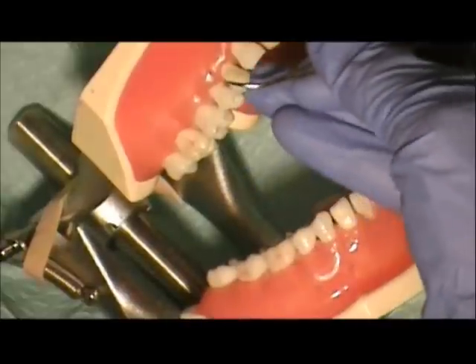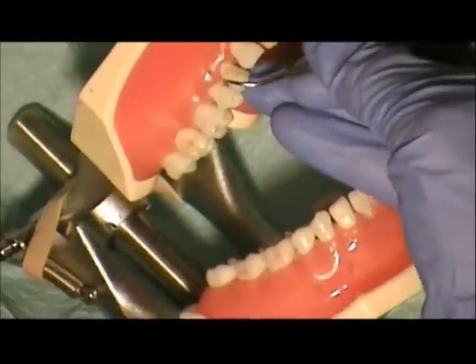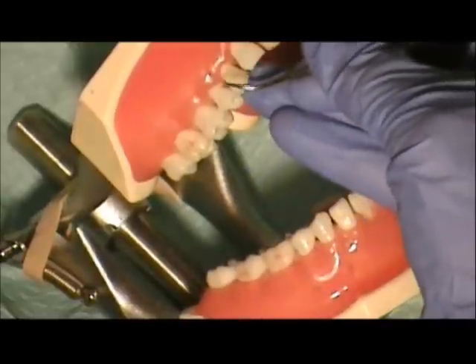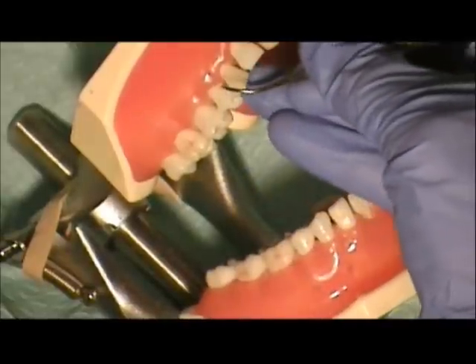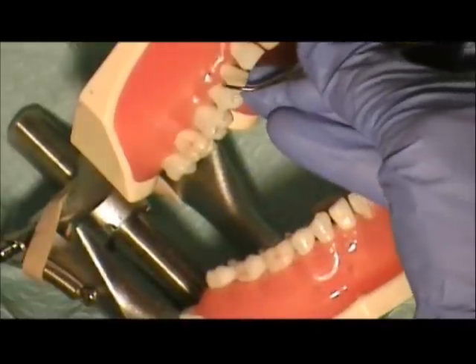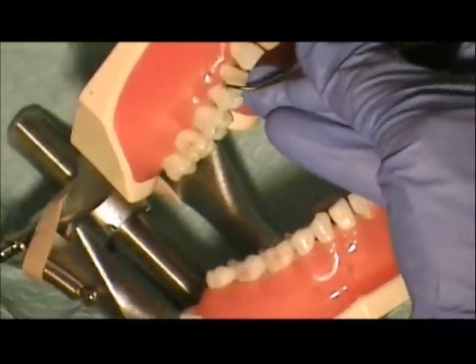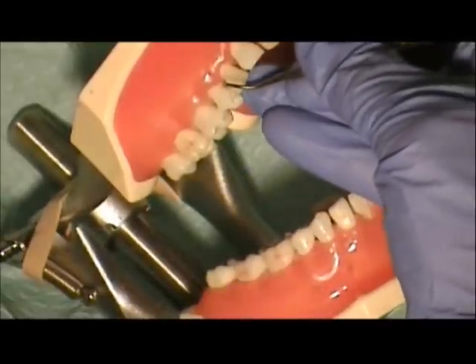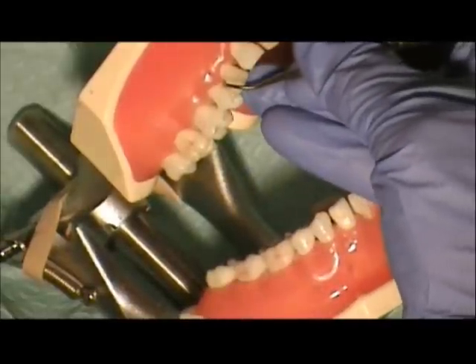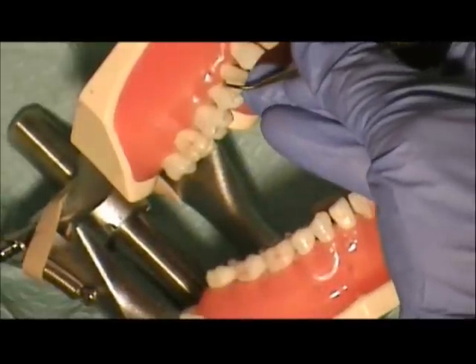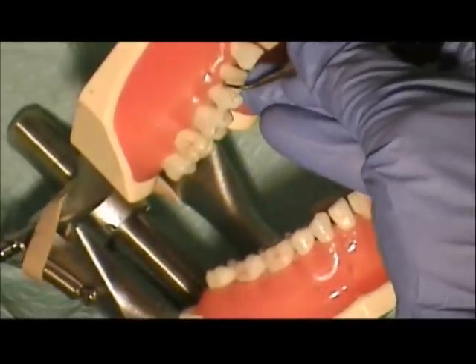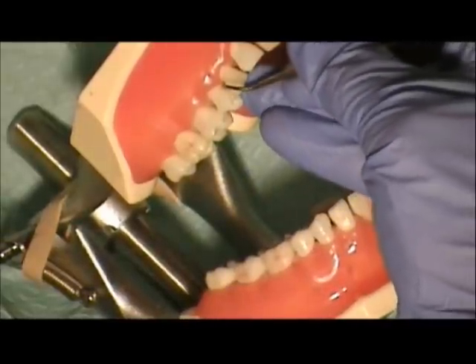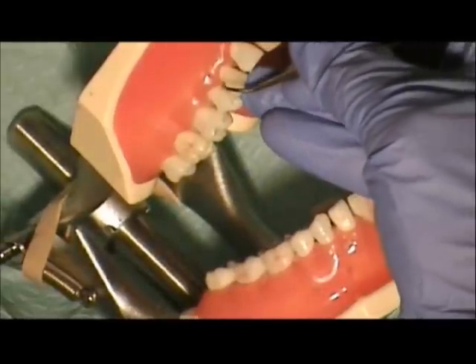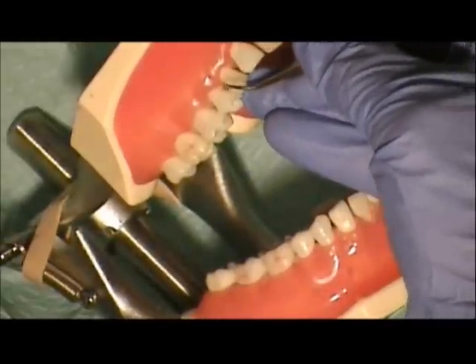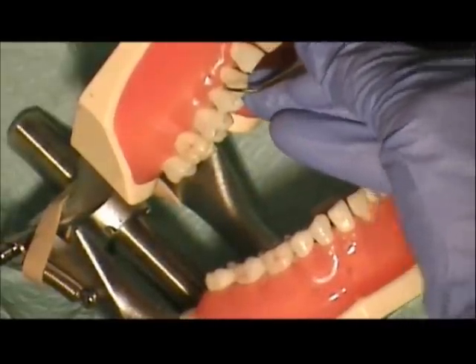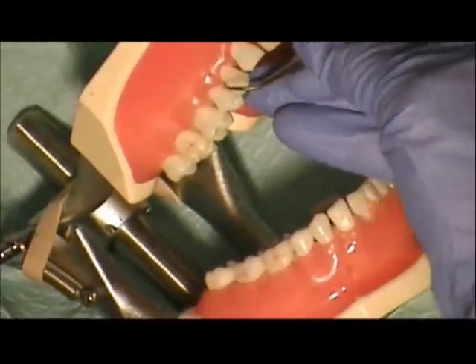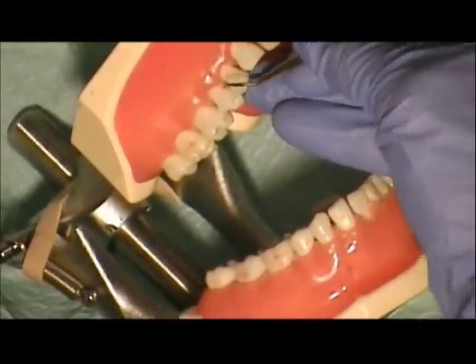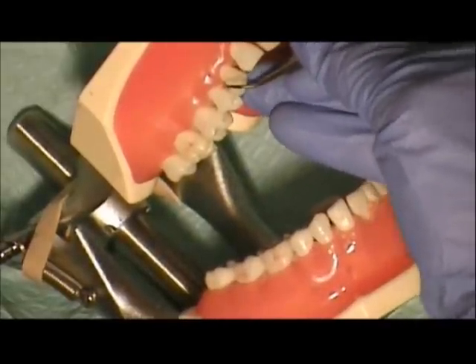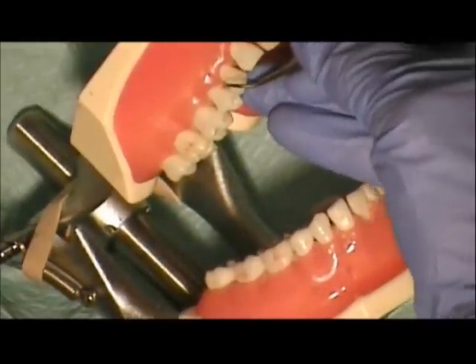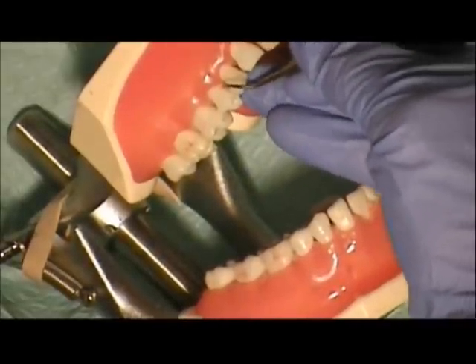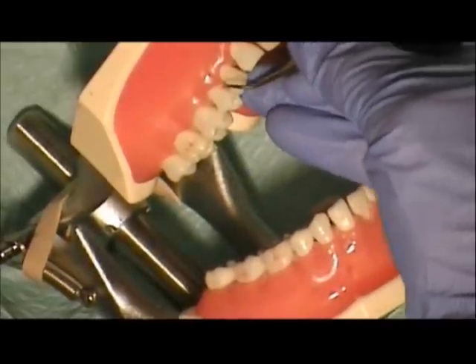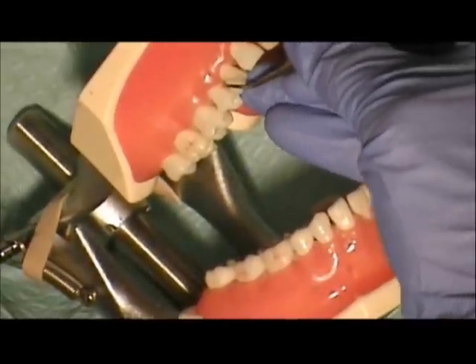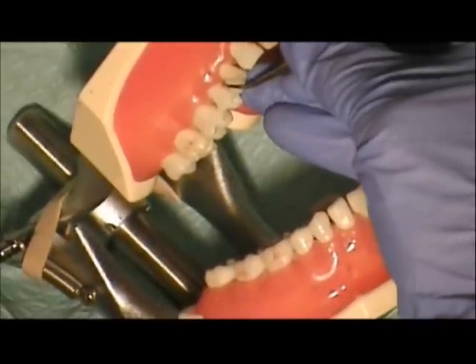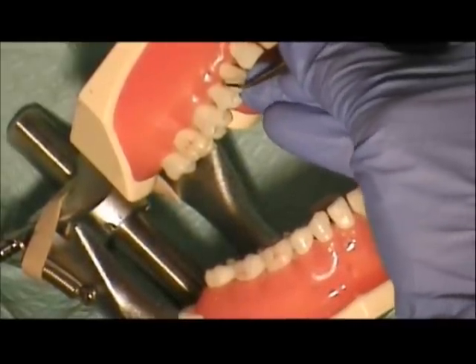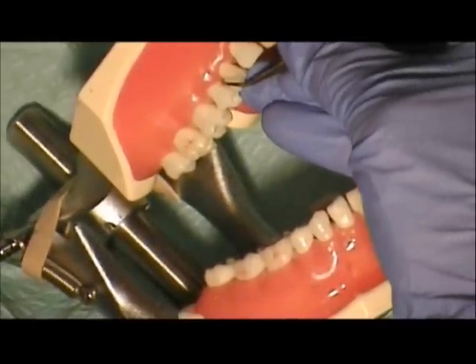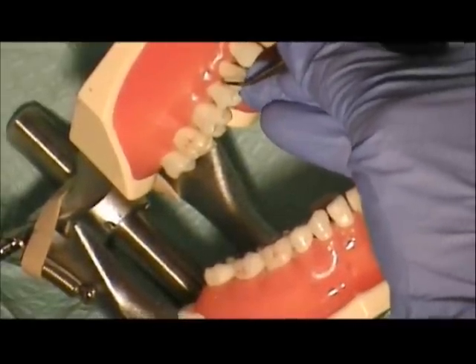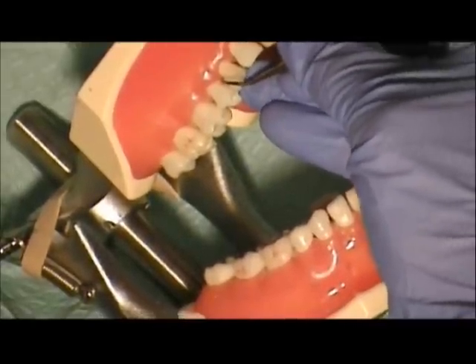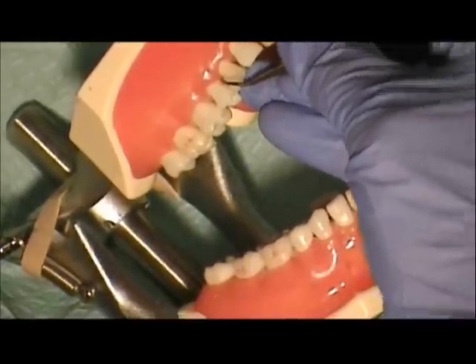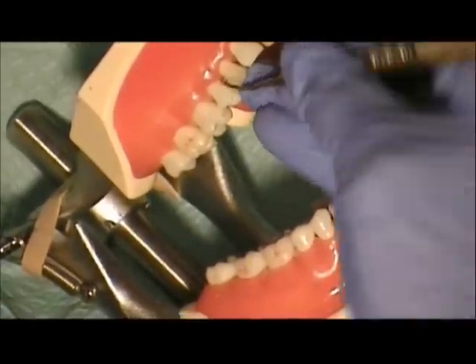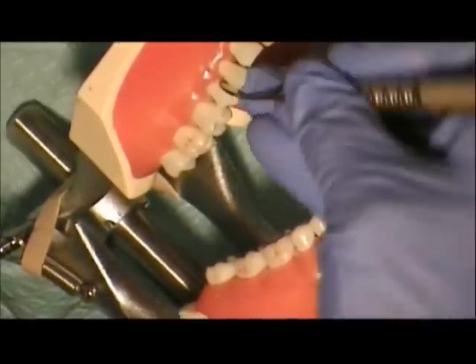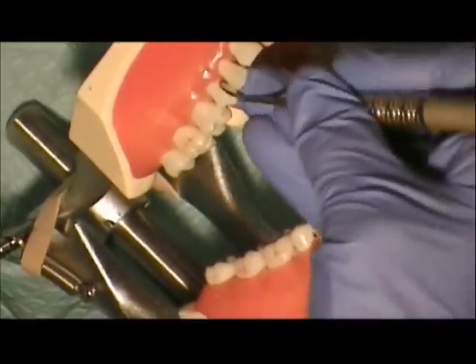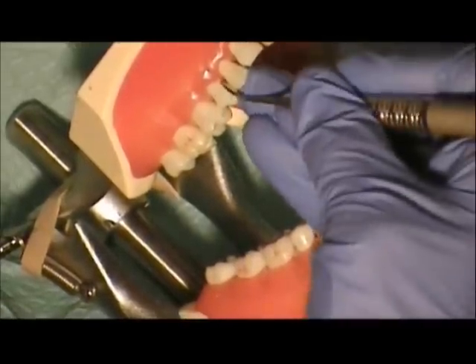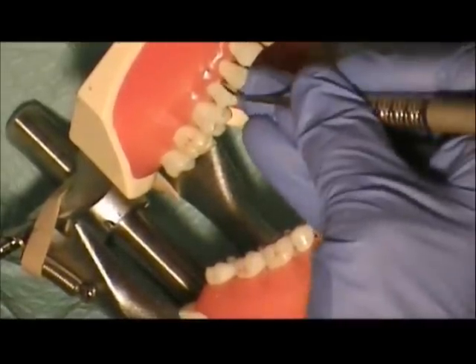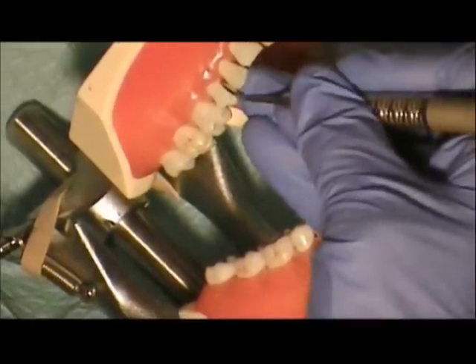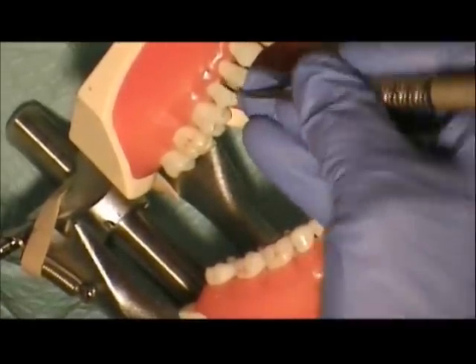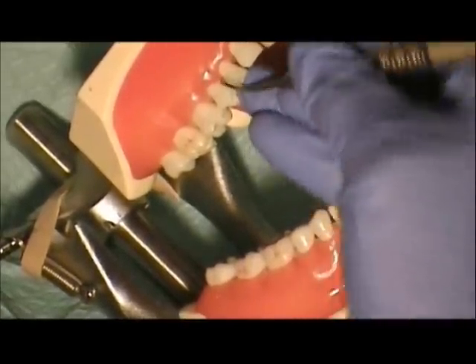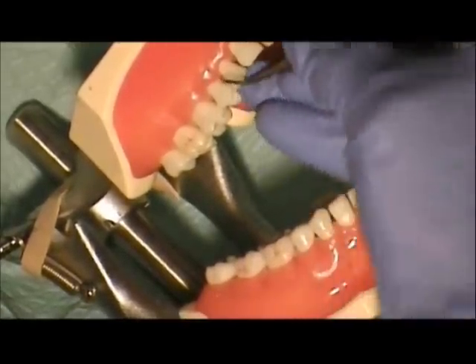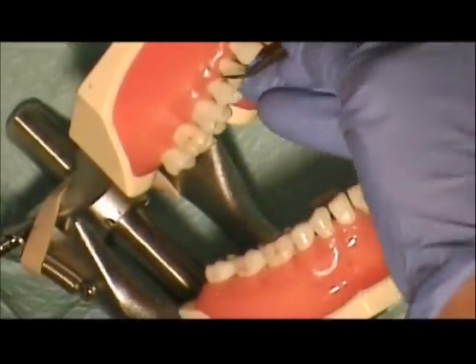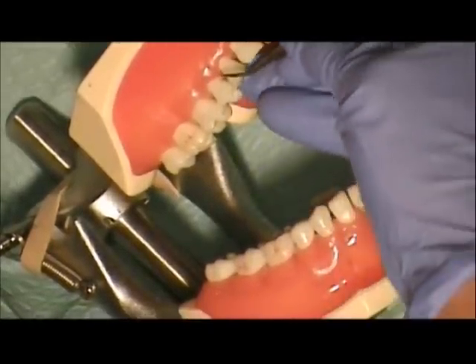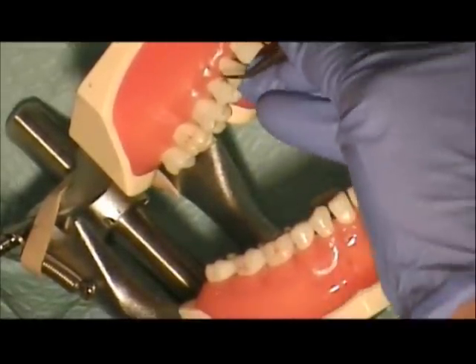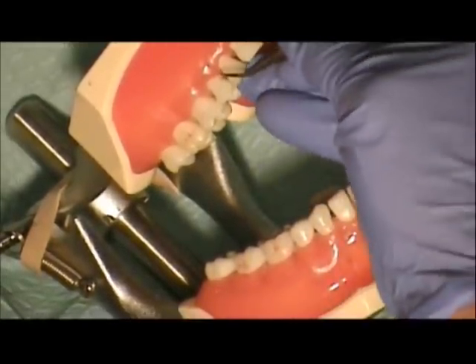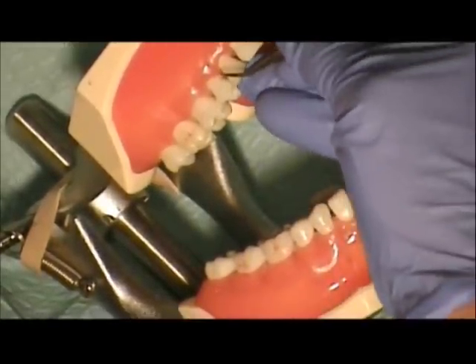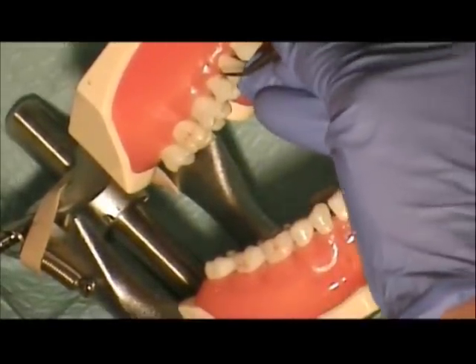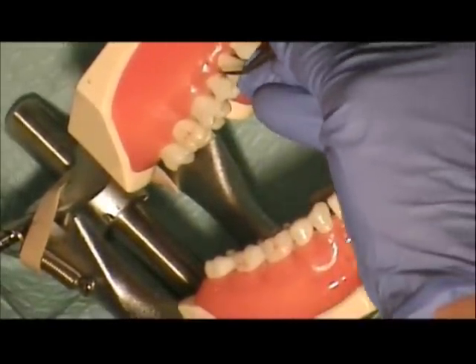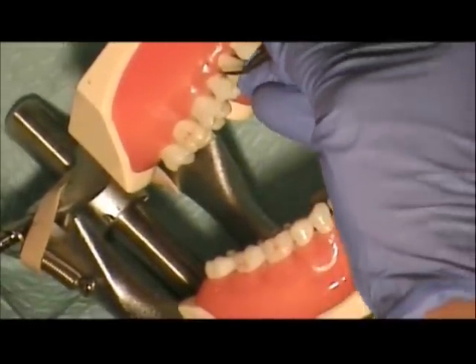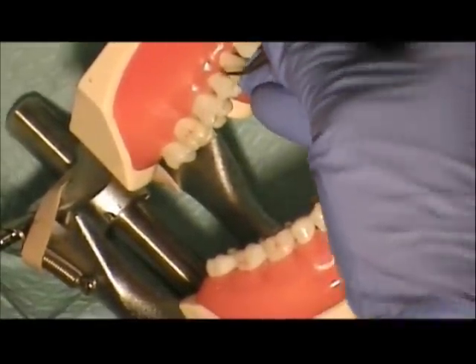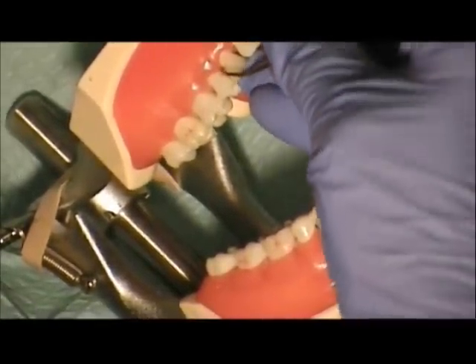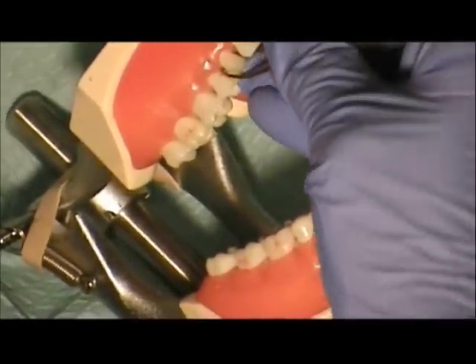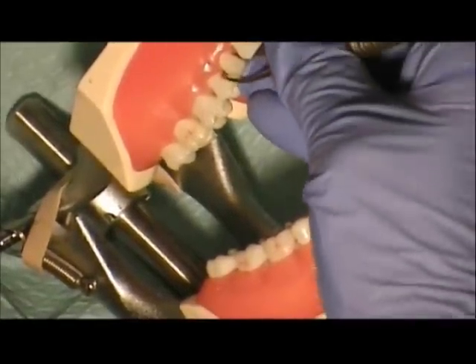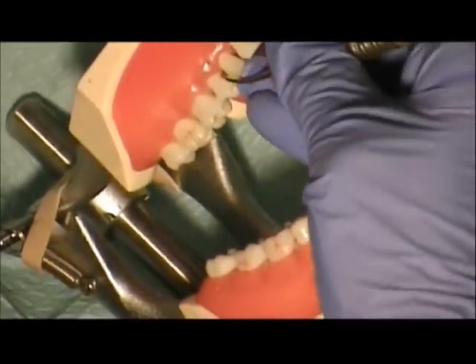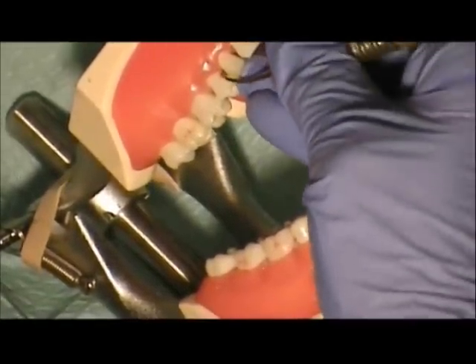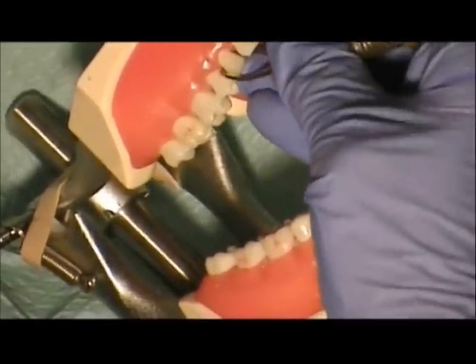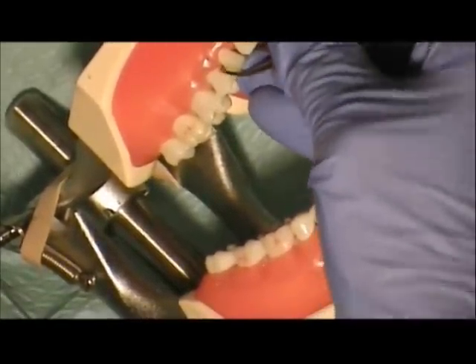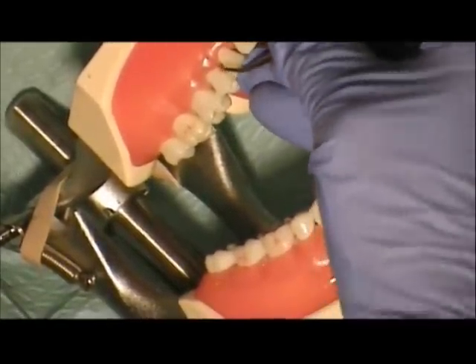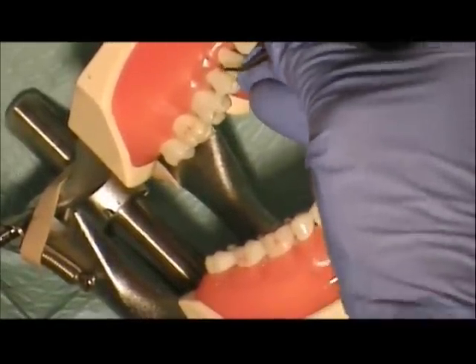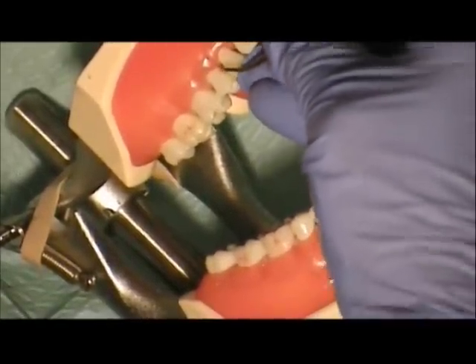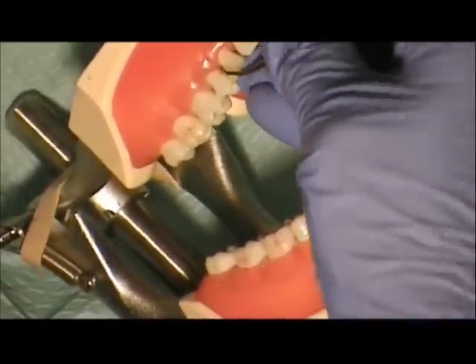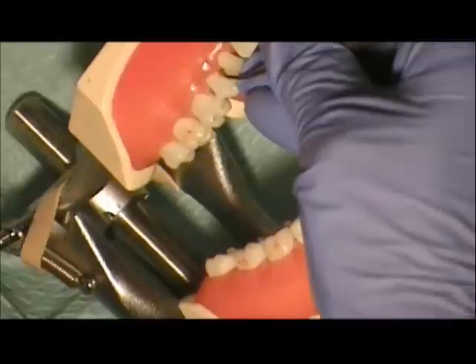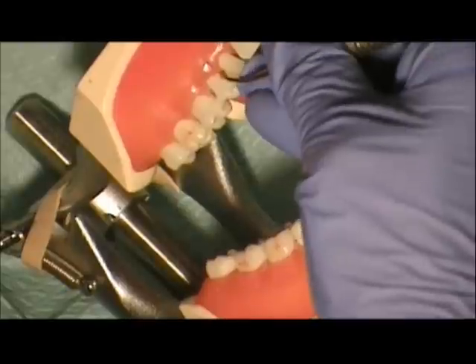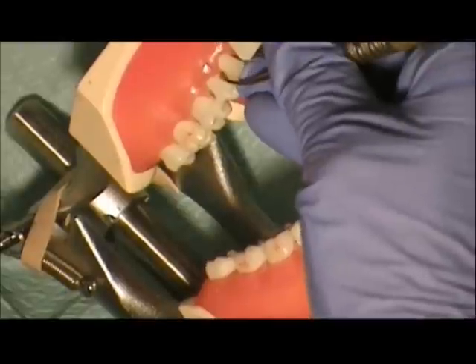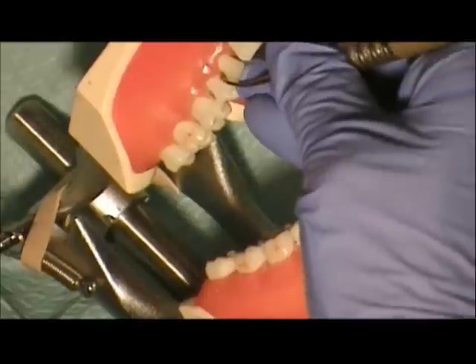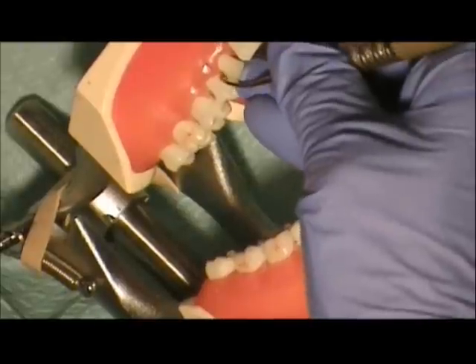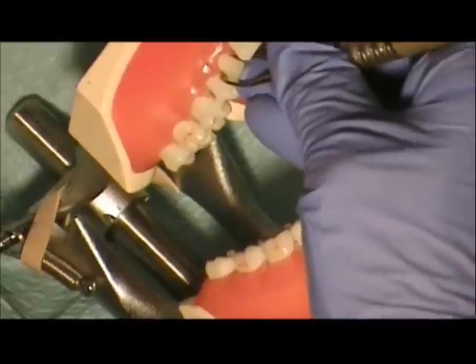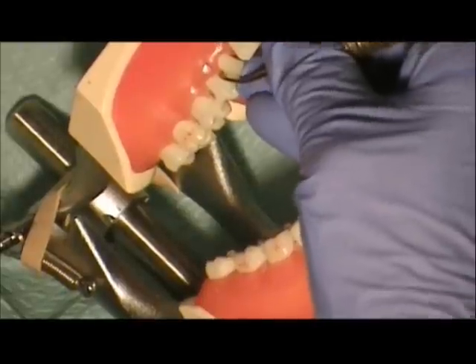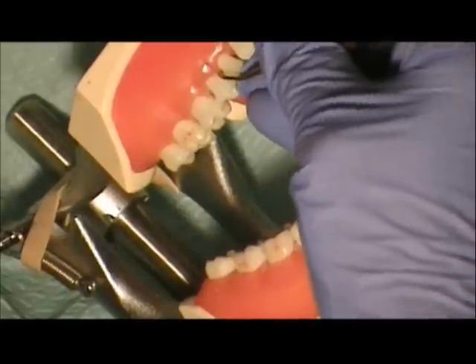Over to the distal of number 5. There's our 90, there's our 70, and small little strokes right under the contact.